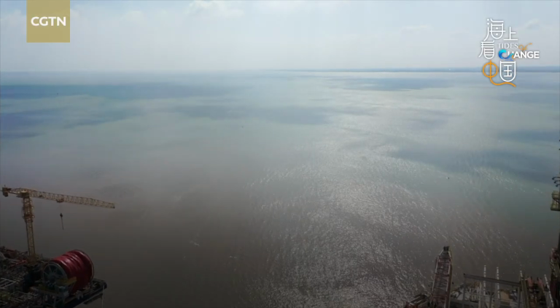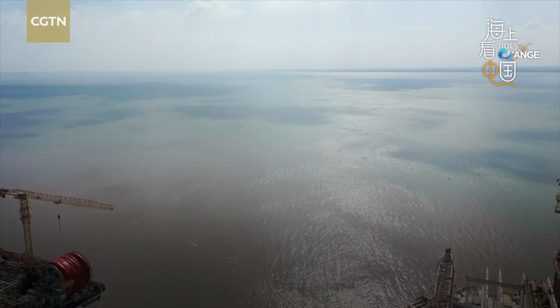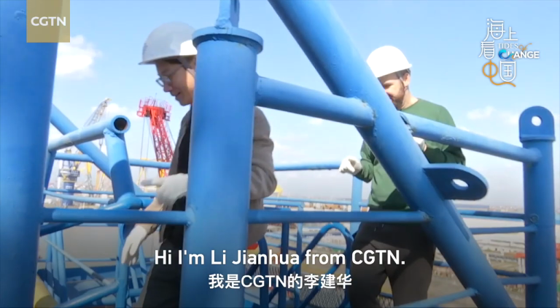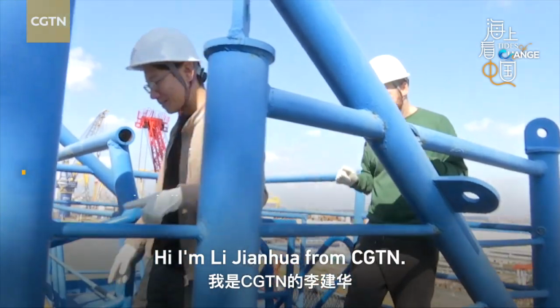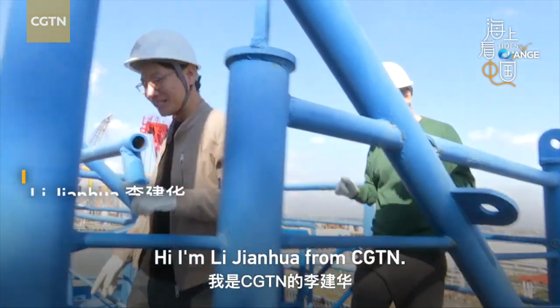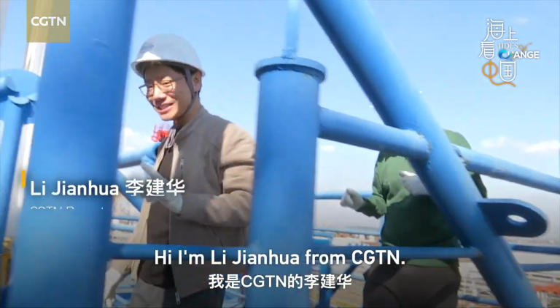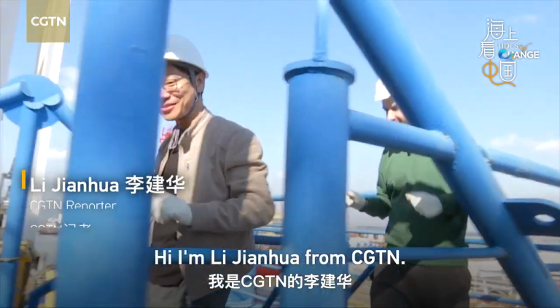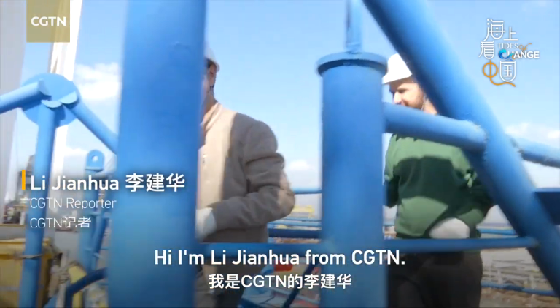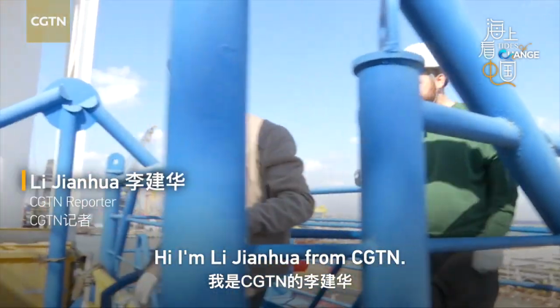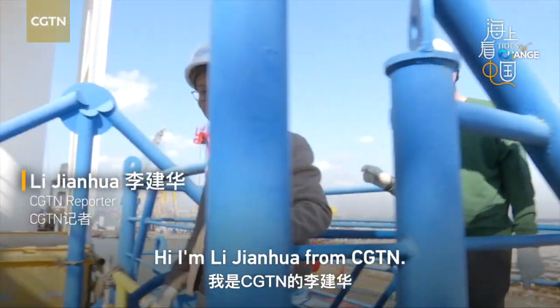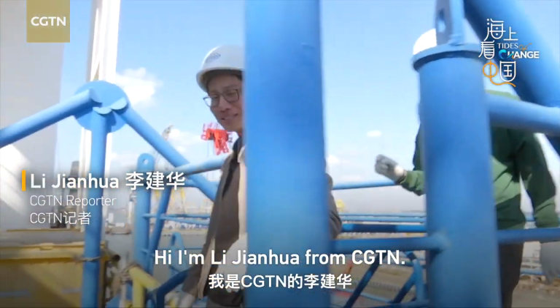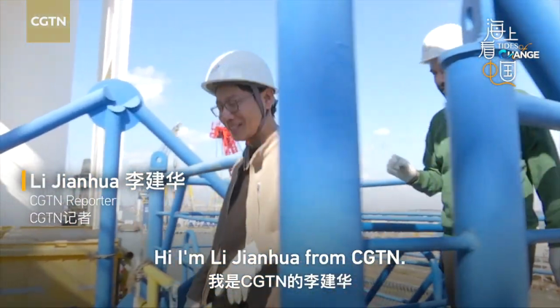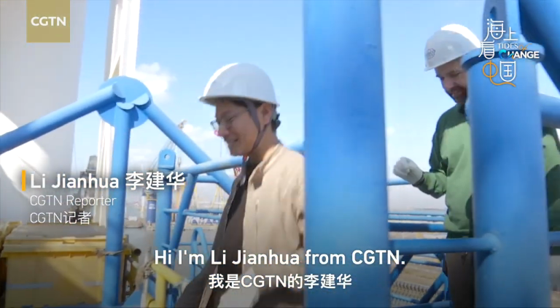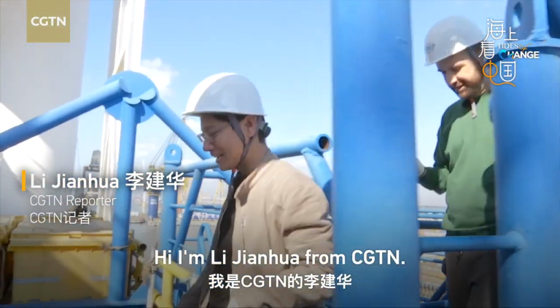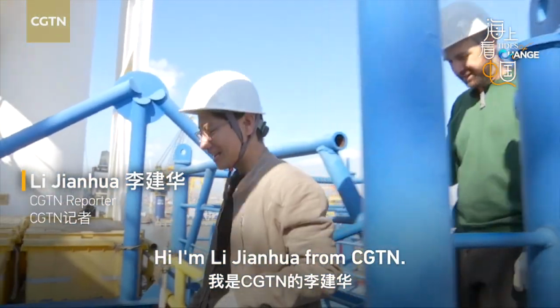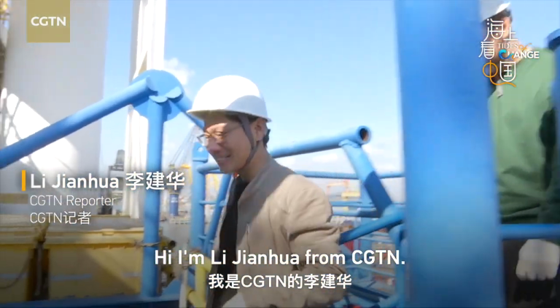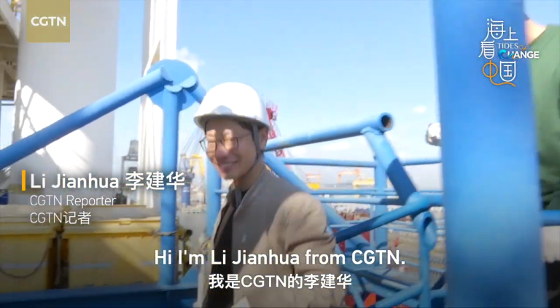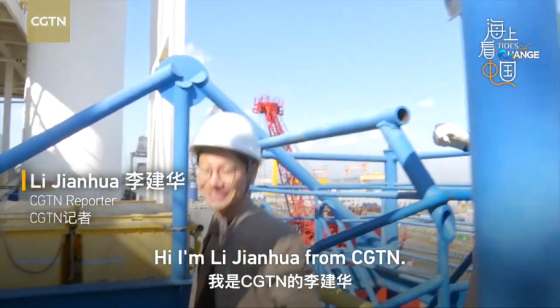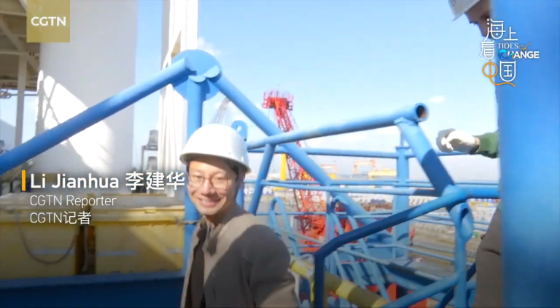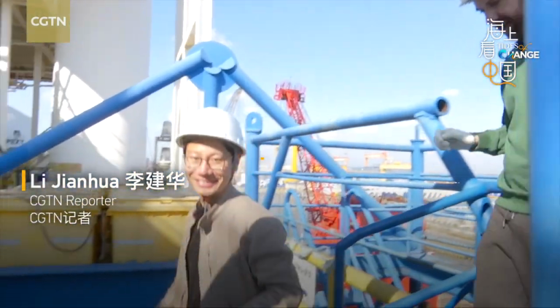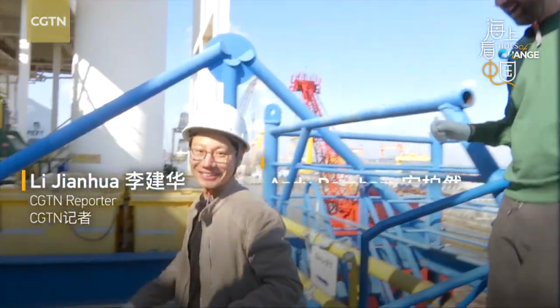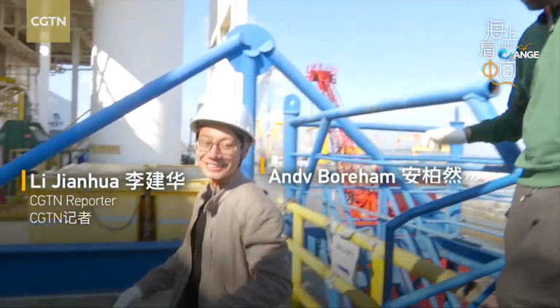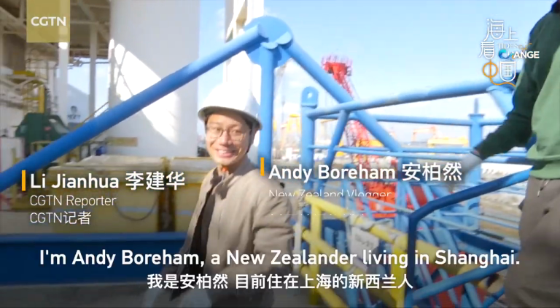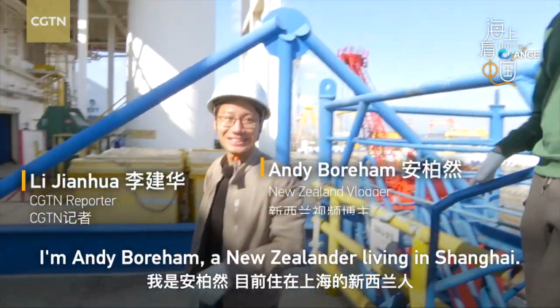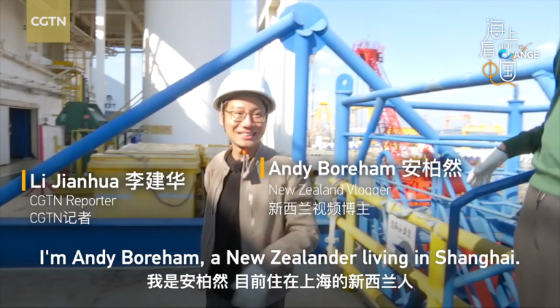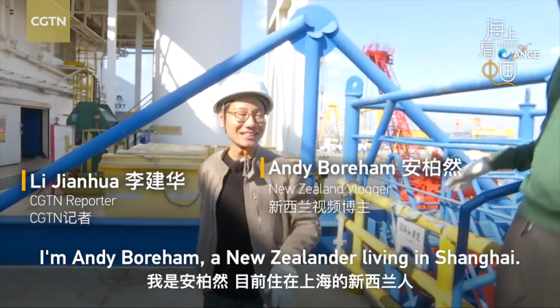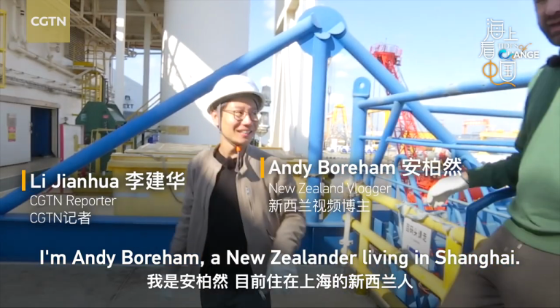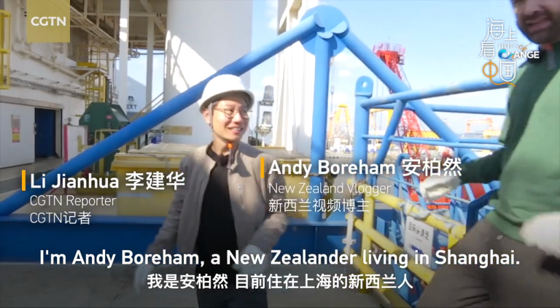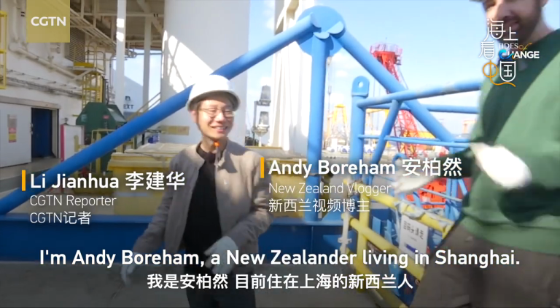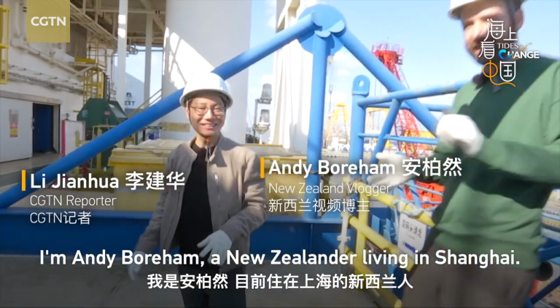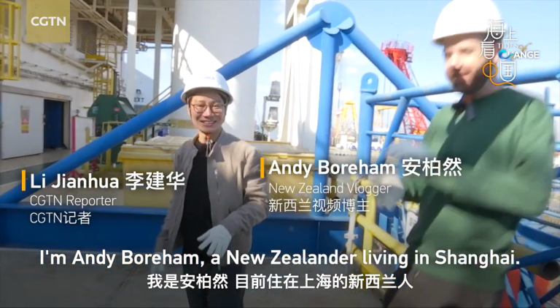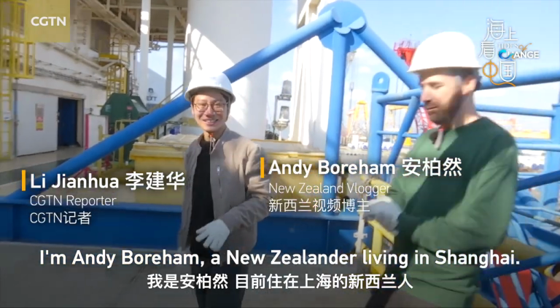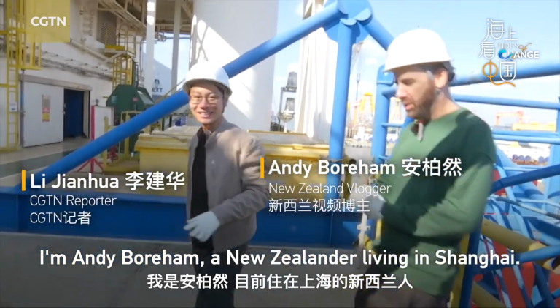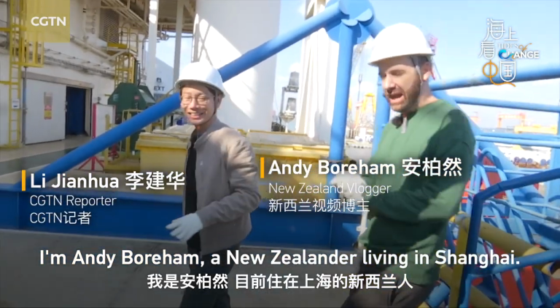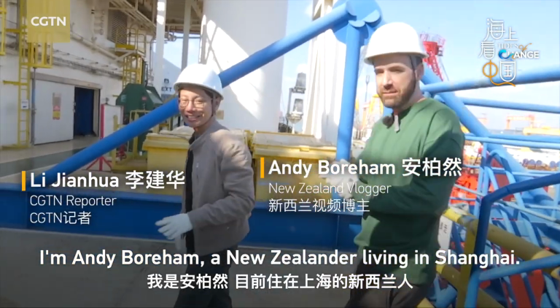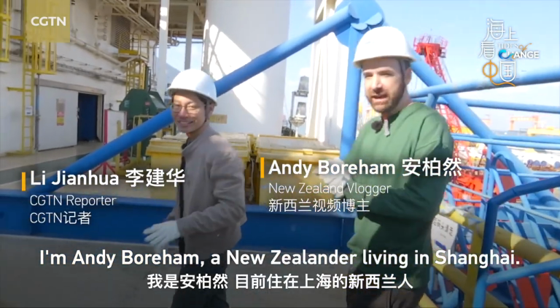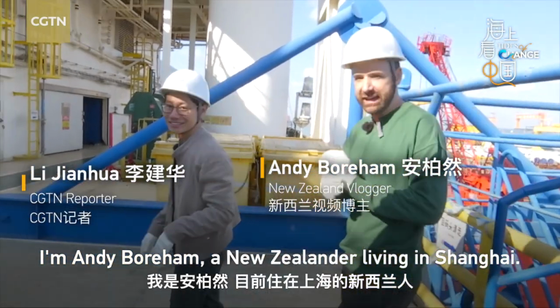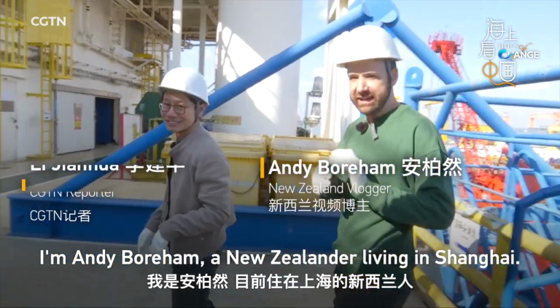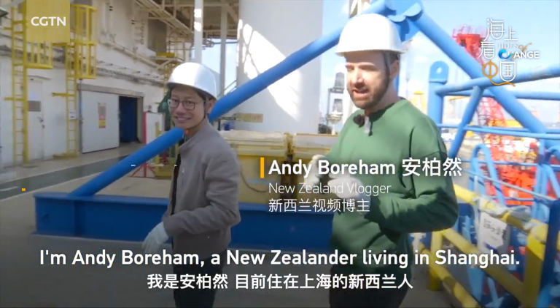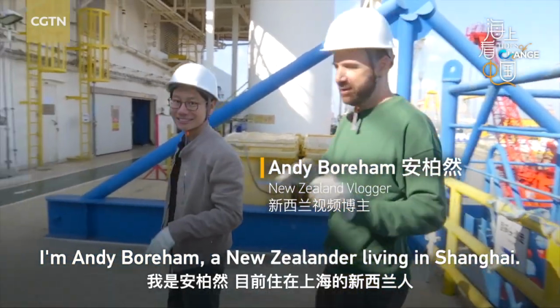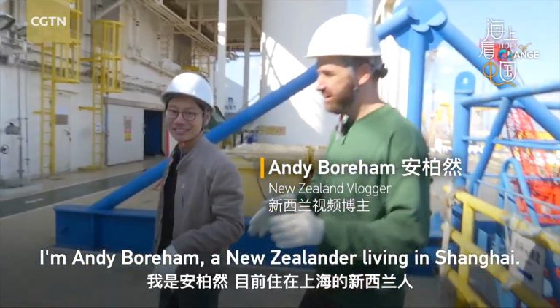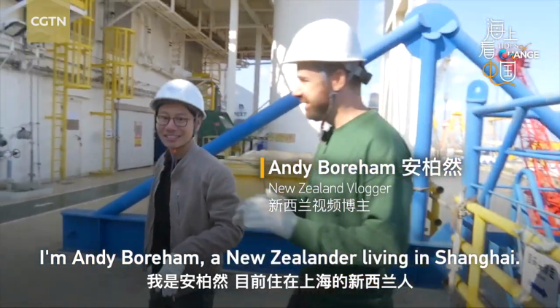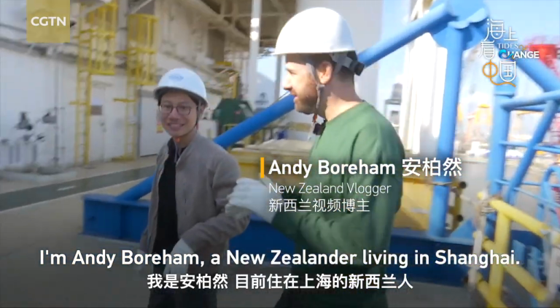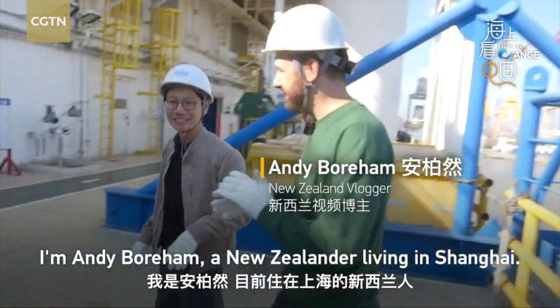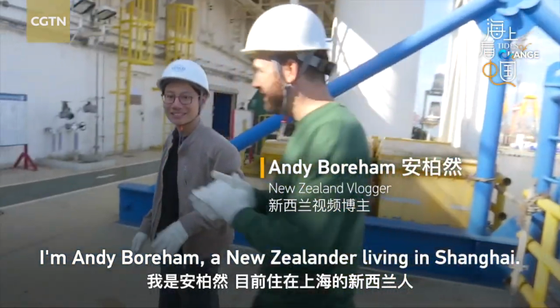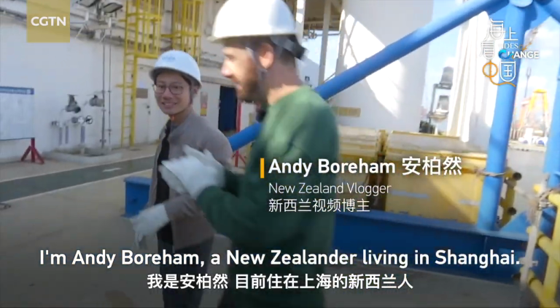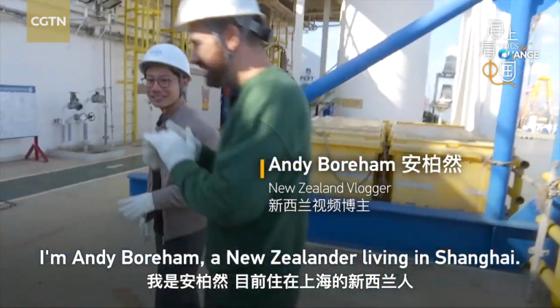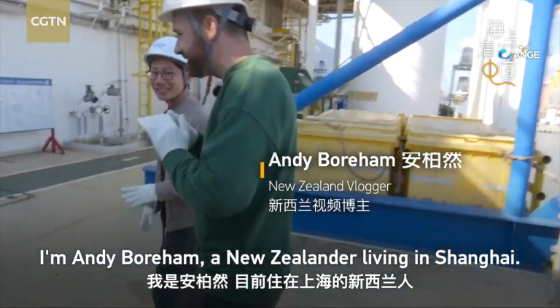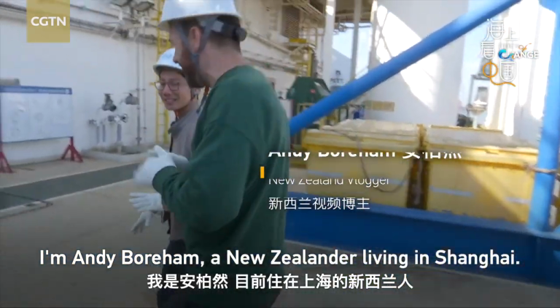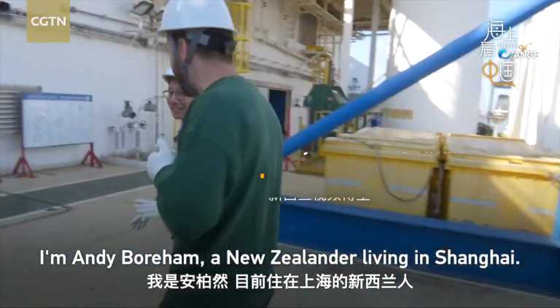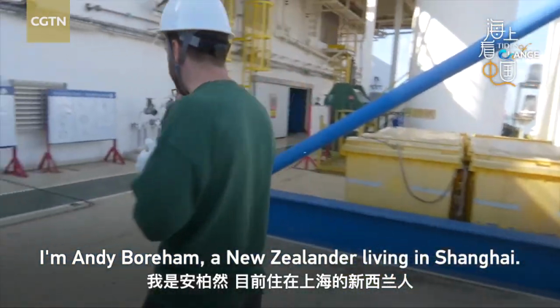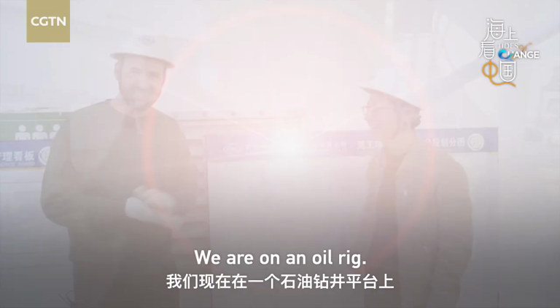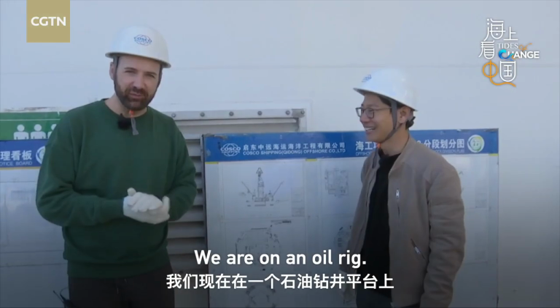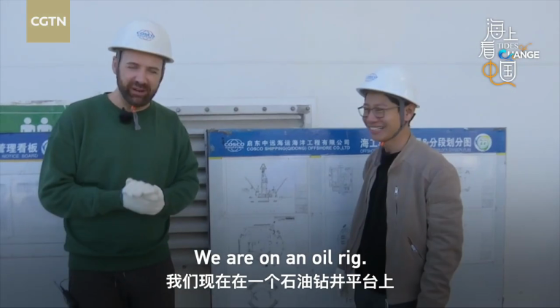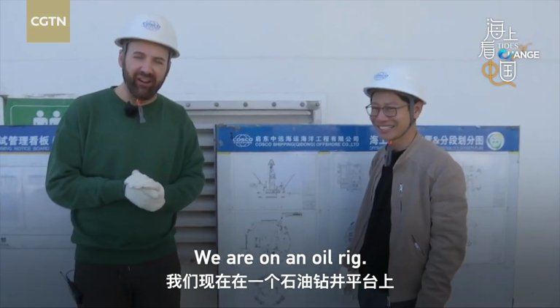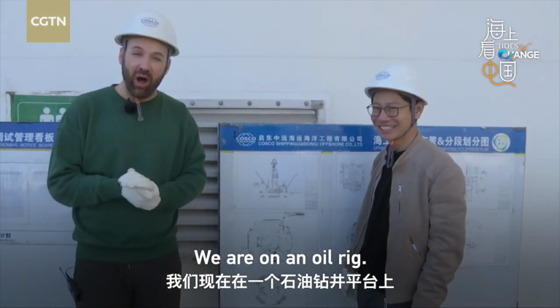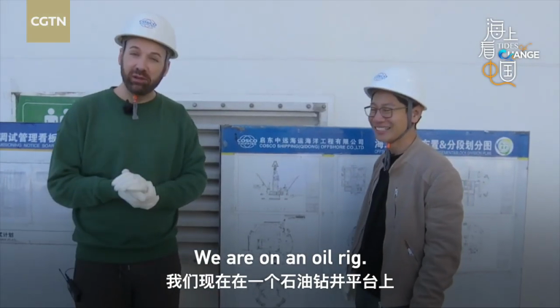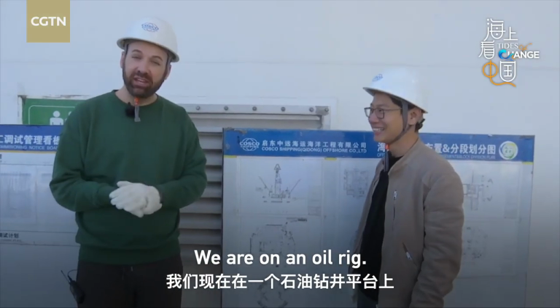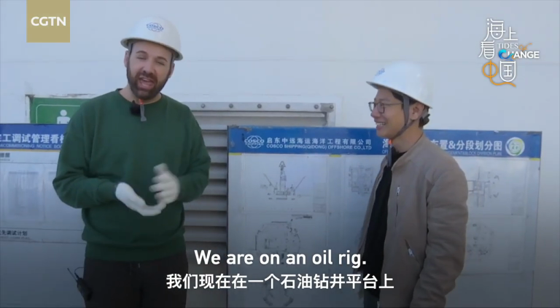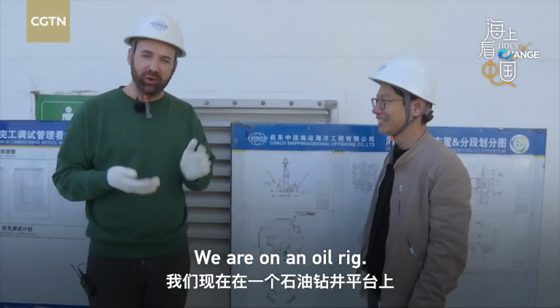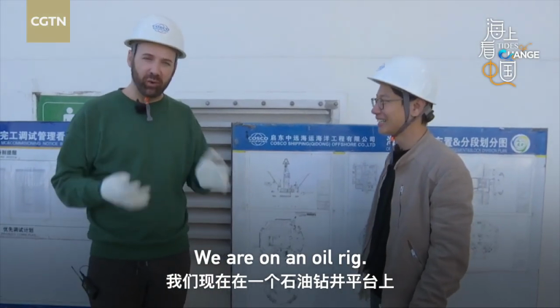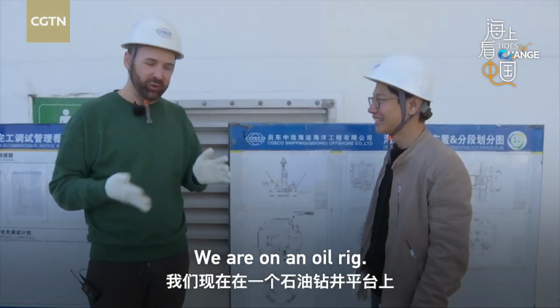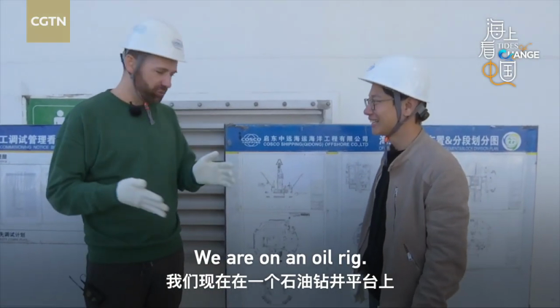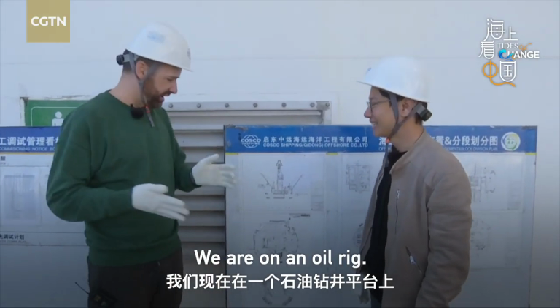I'm Lee Jianhua from CGTN and I'm Andy Borham, a New Zealander living in Shanghai. We're on an oil rig.